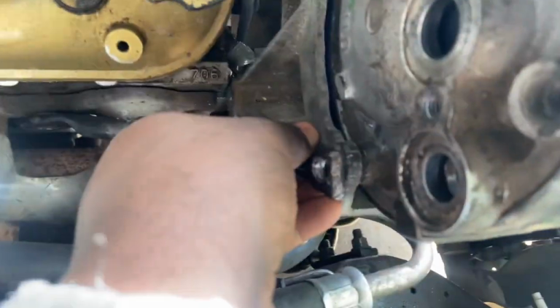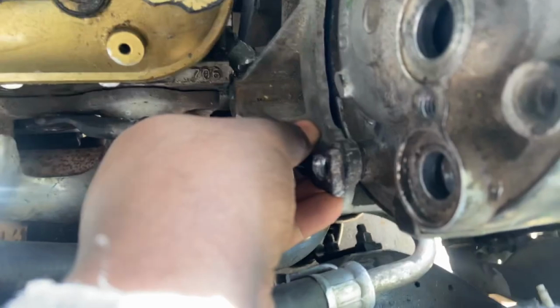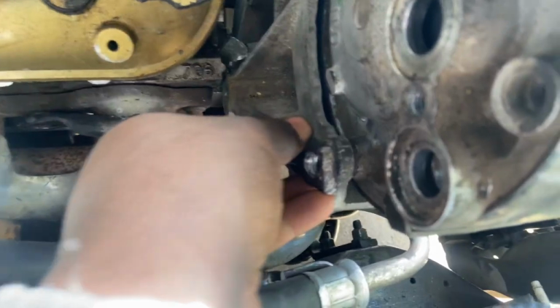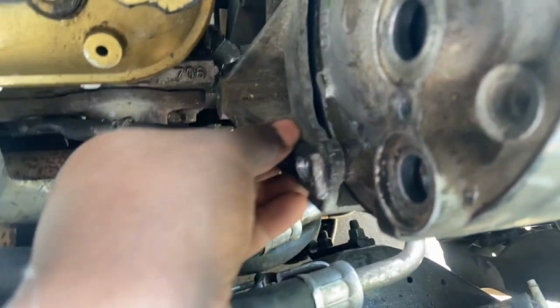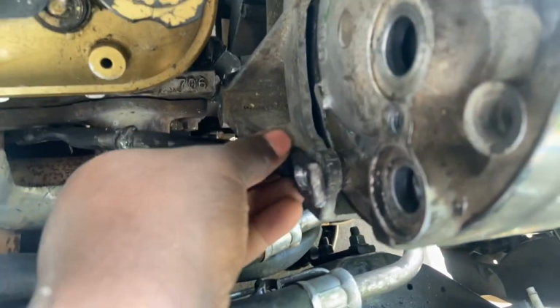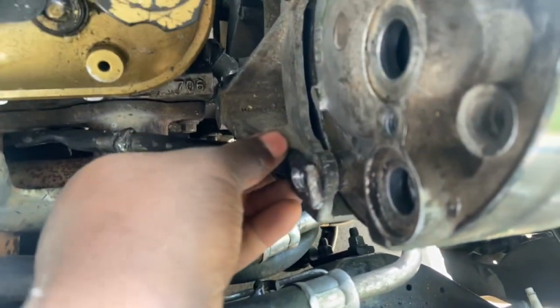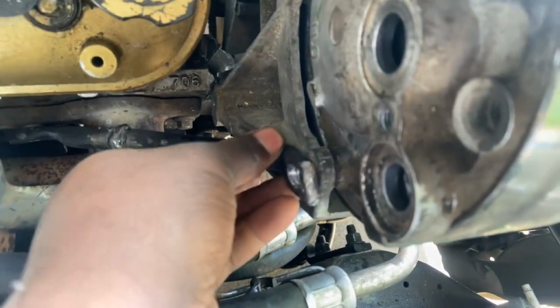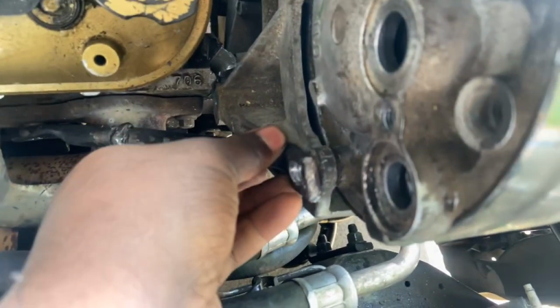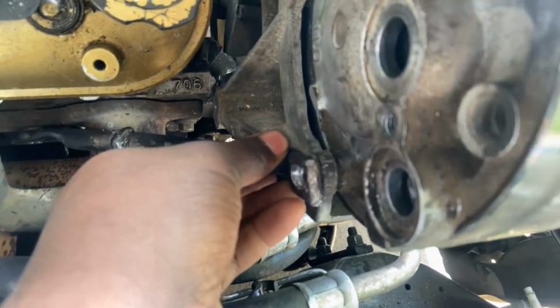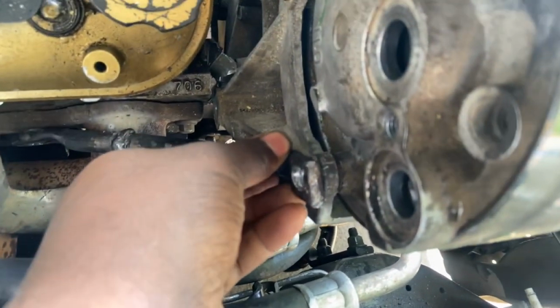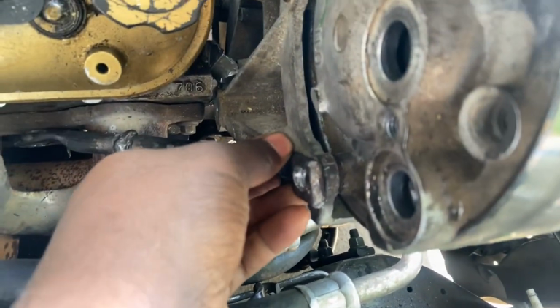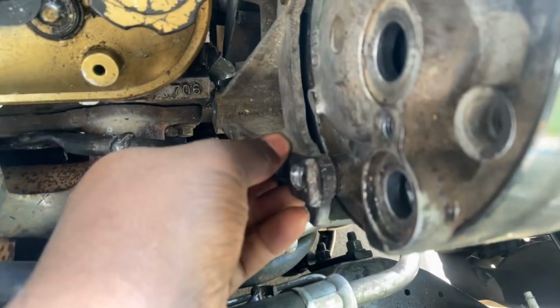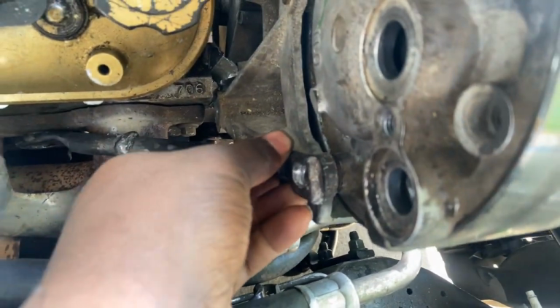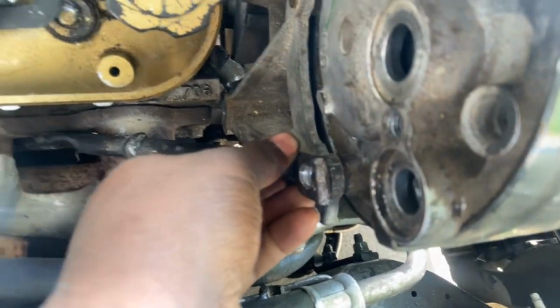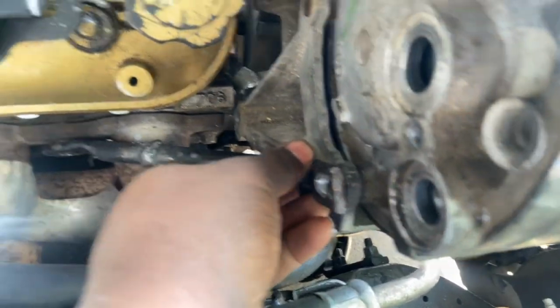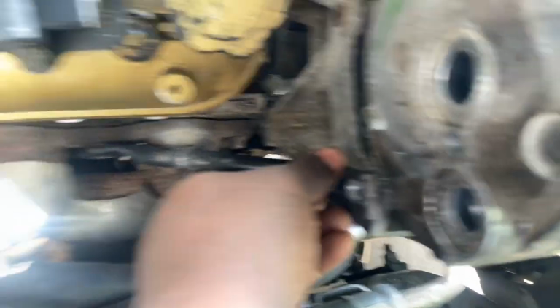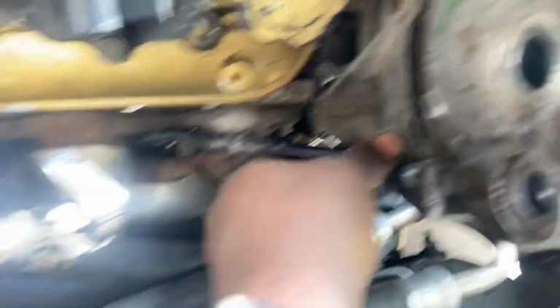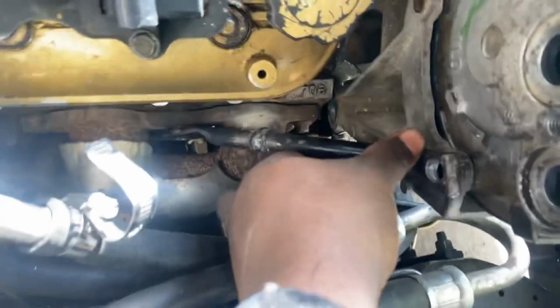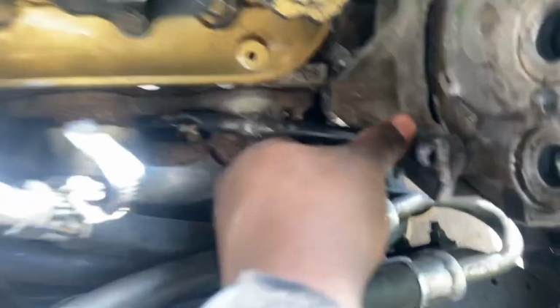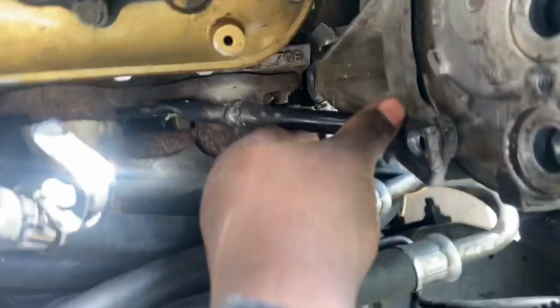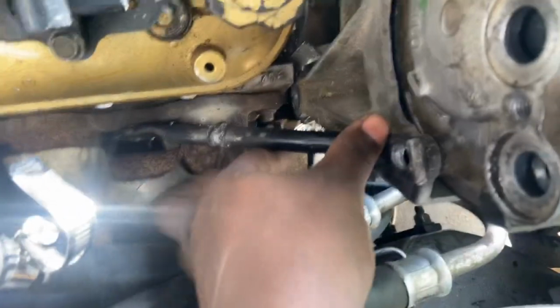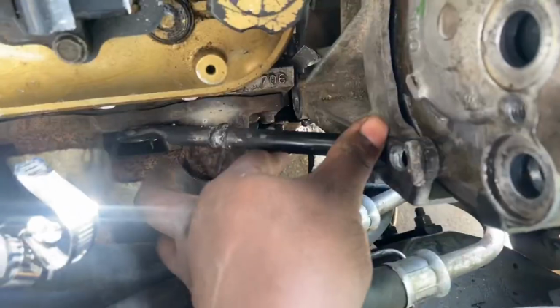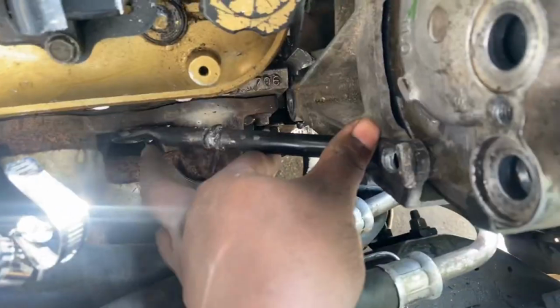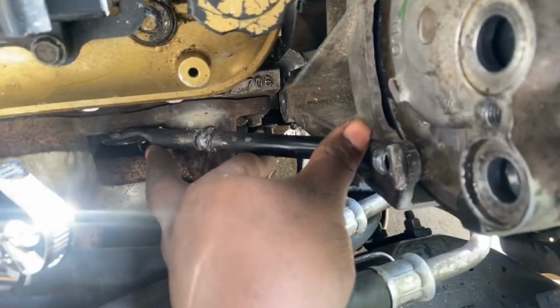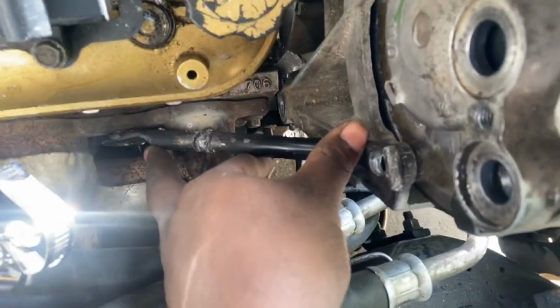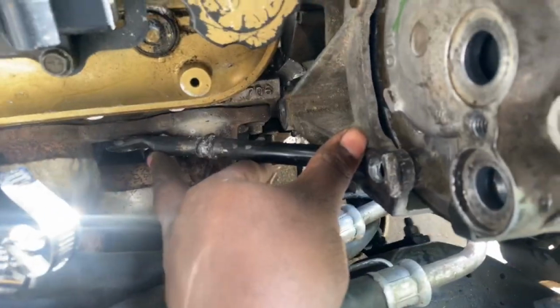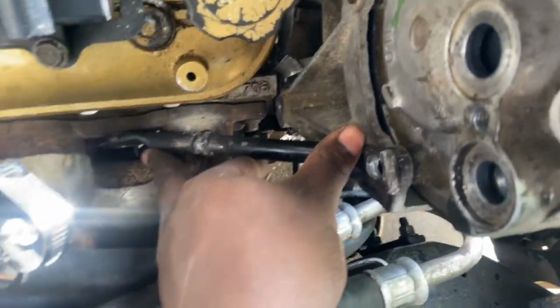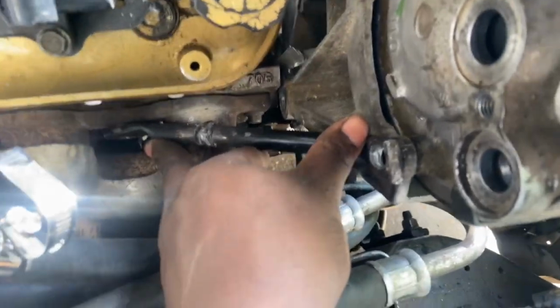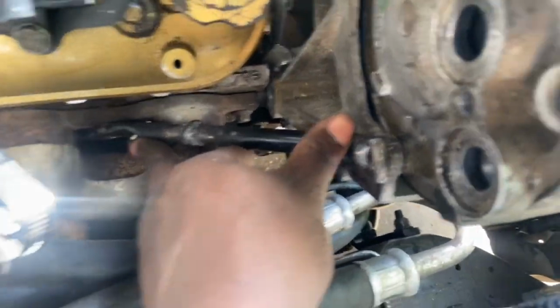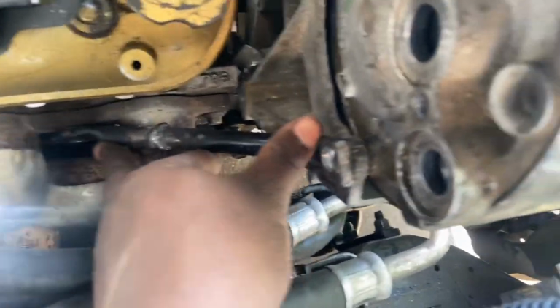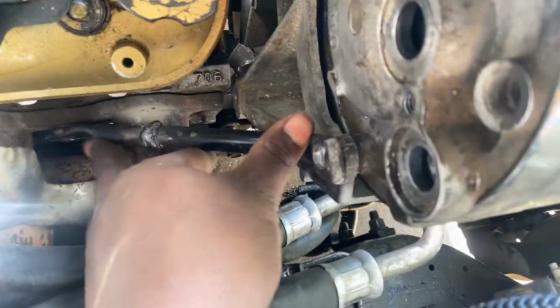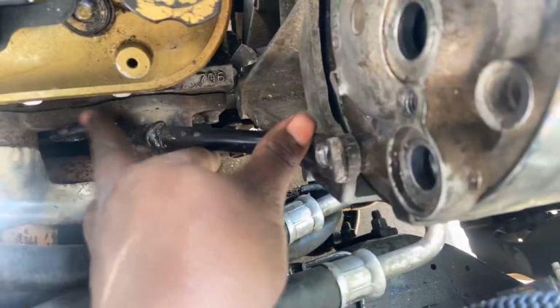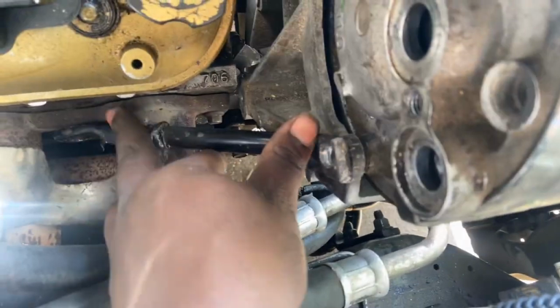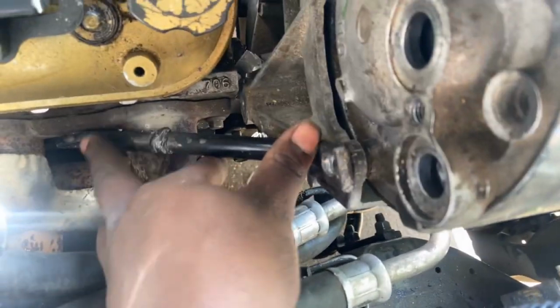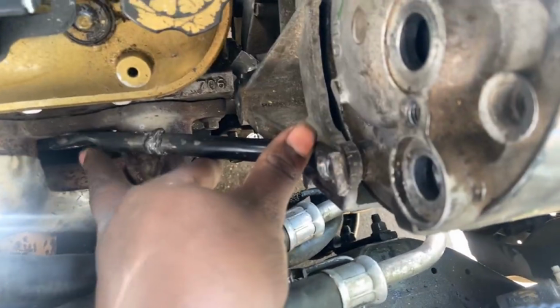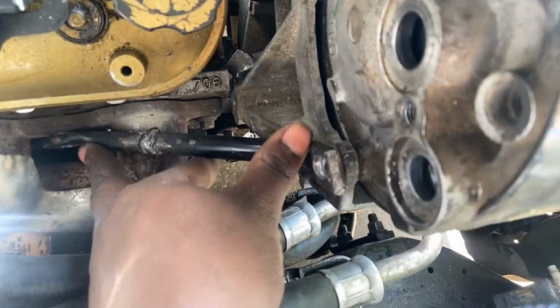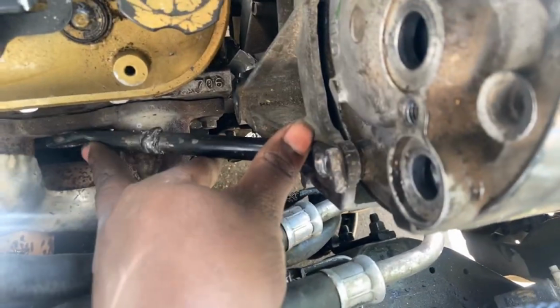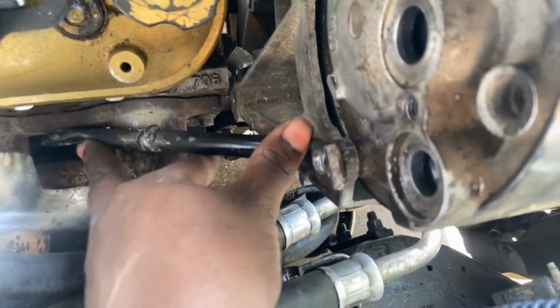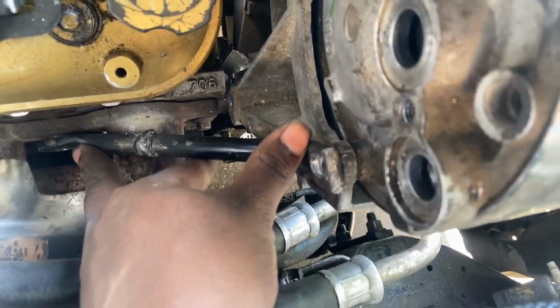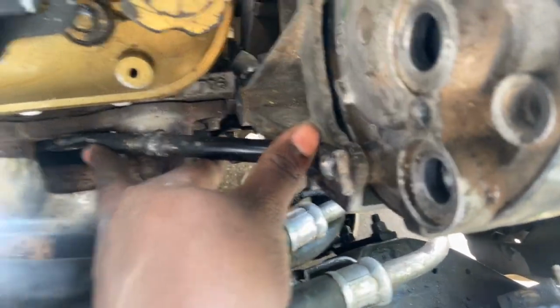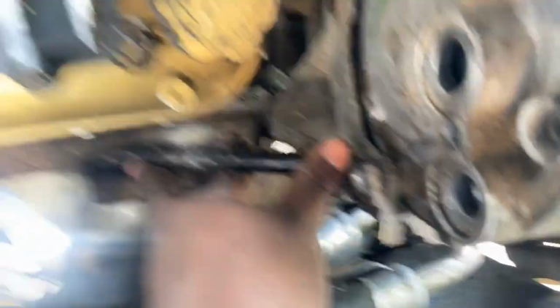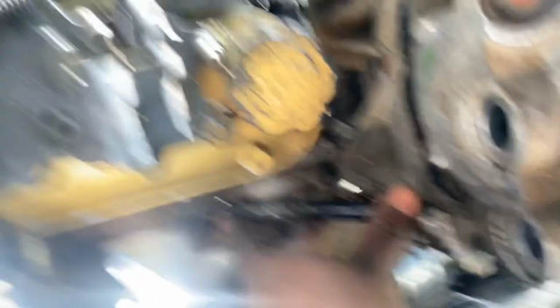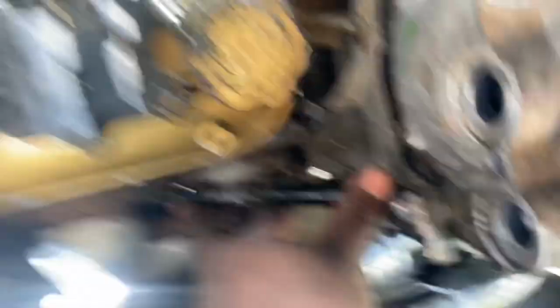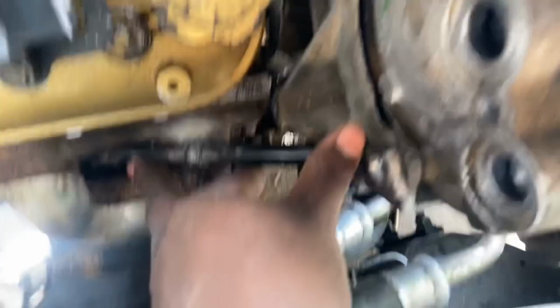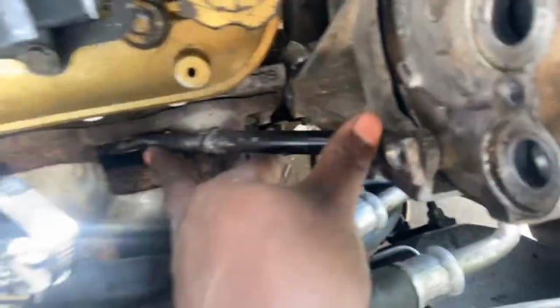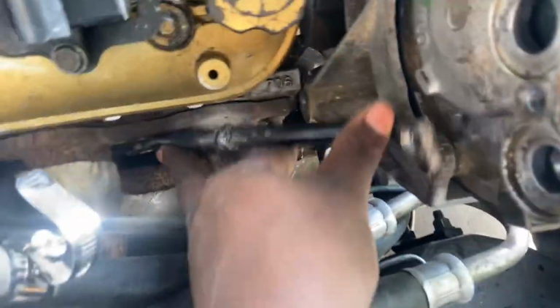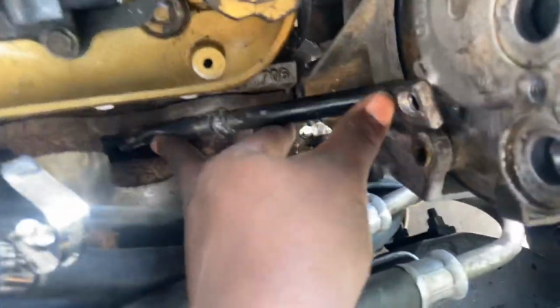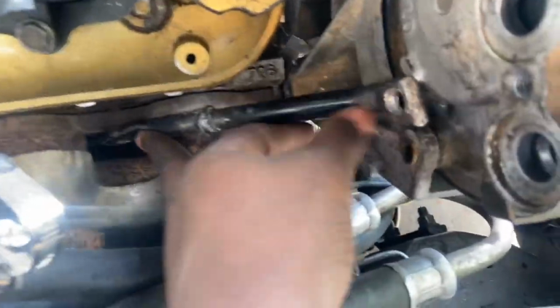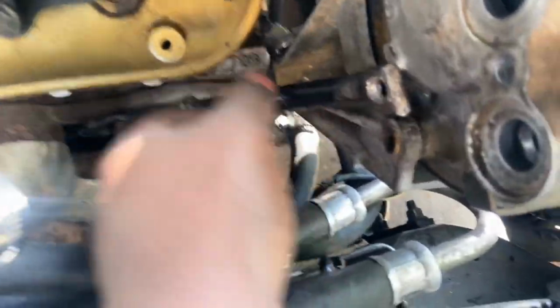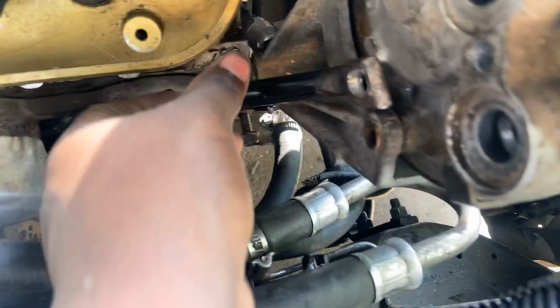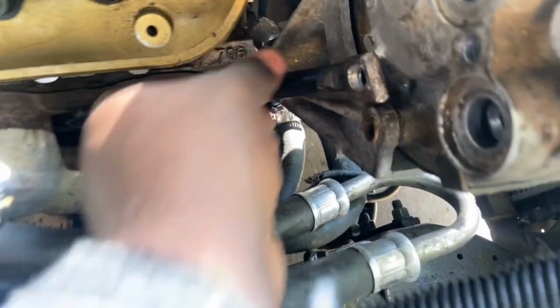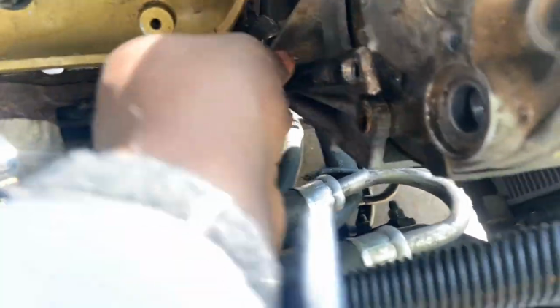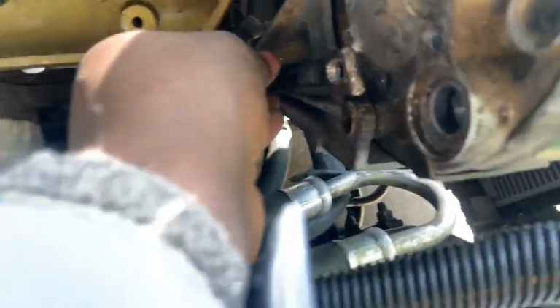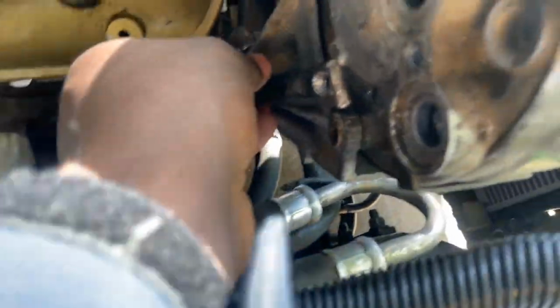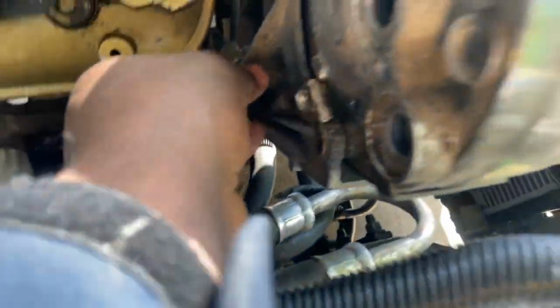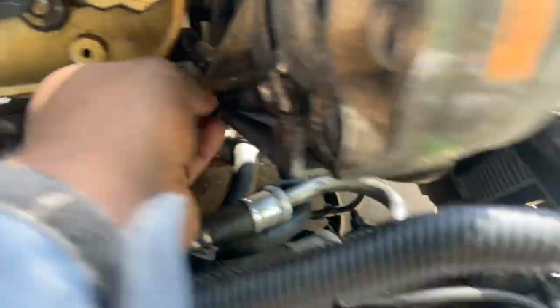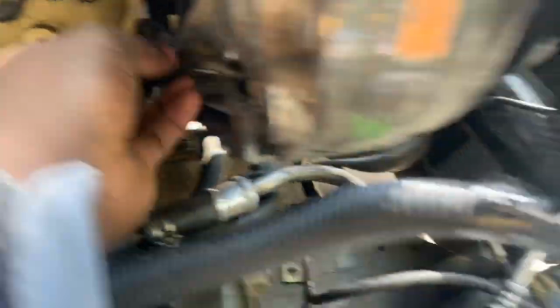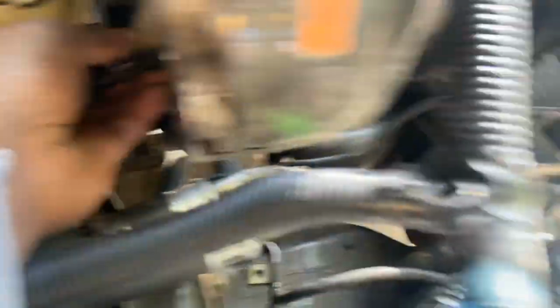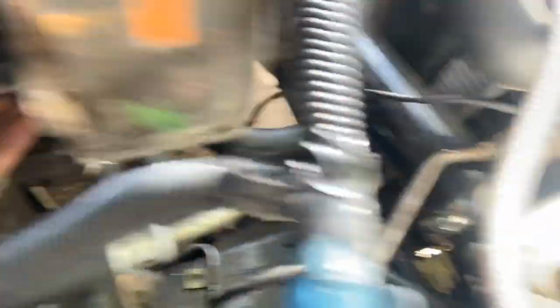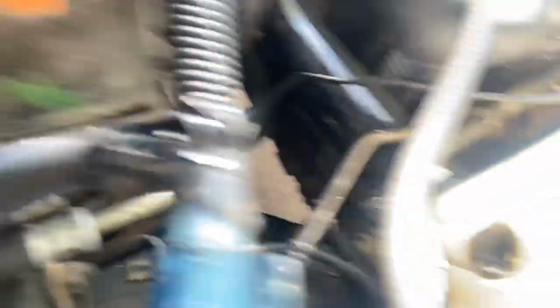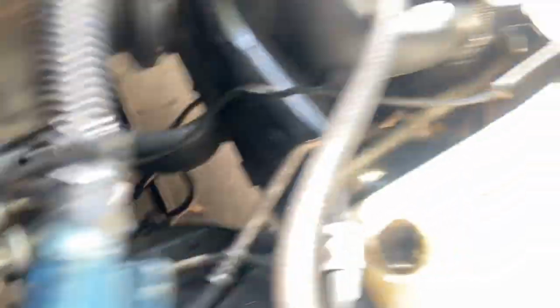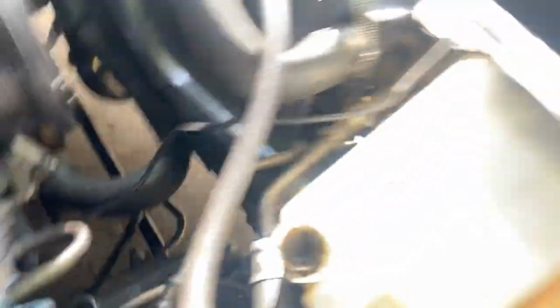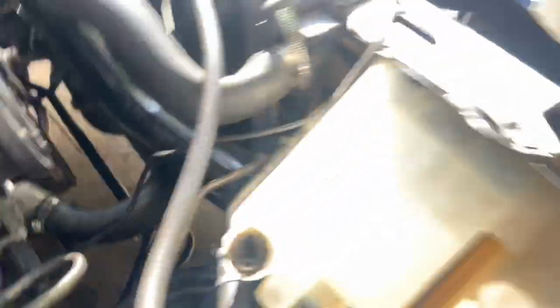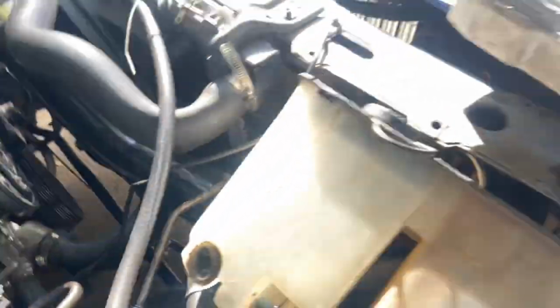I made a custom support — I just got this bracket from the junkyard, cut it down, and welded it together. It ain't a big deal.